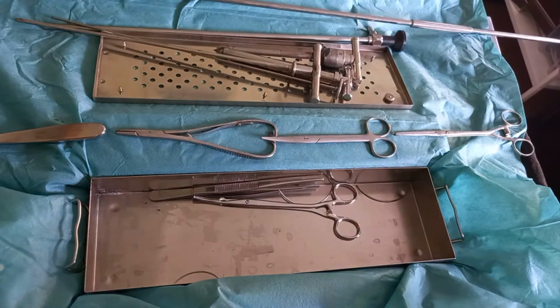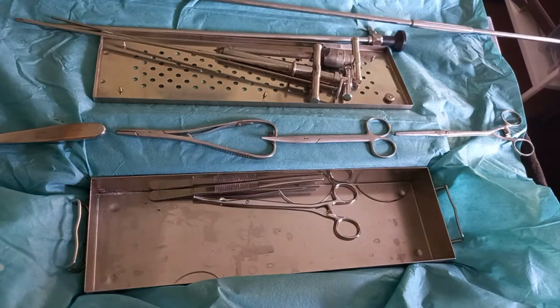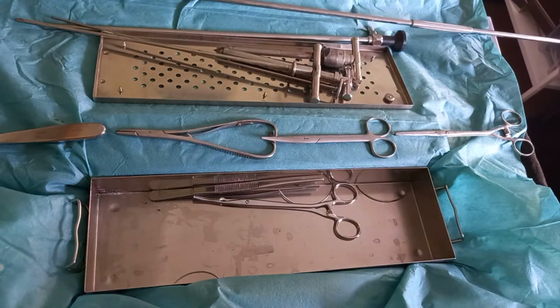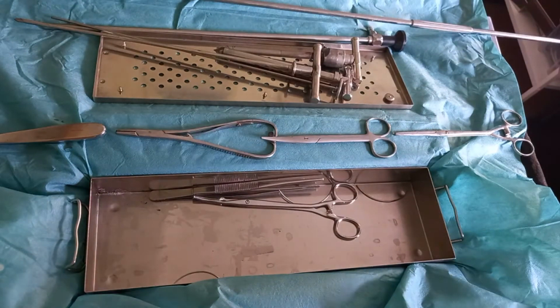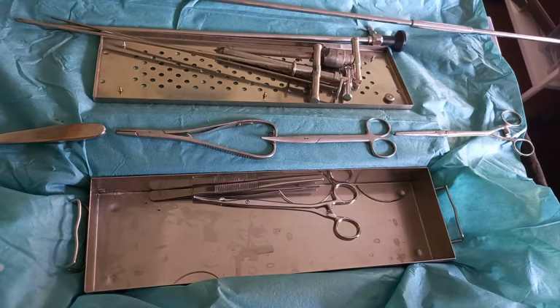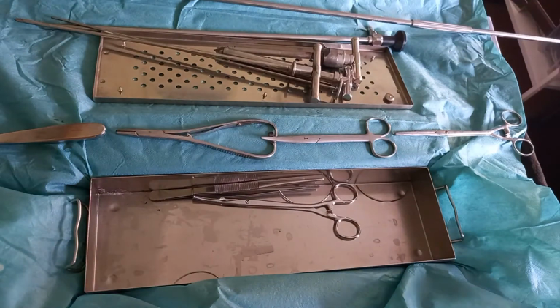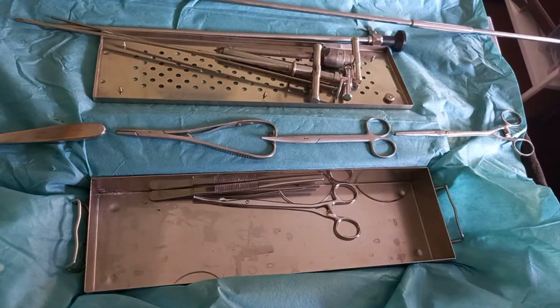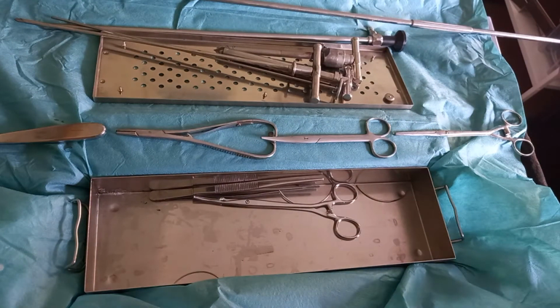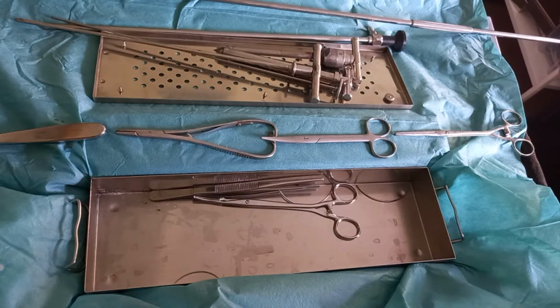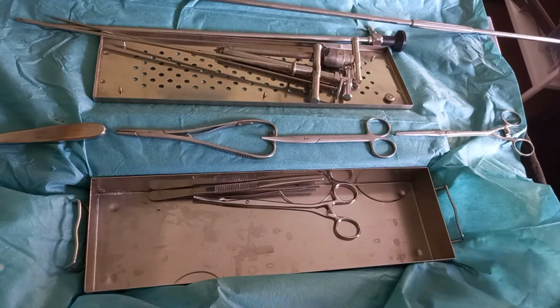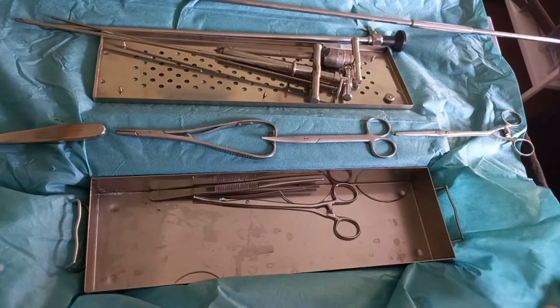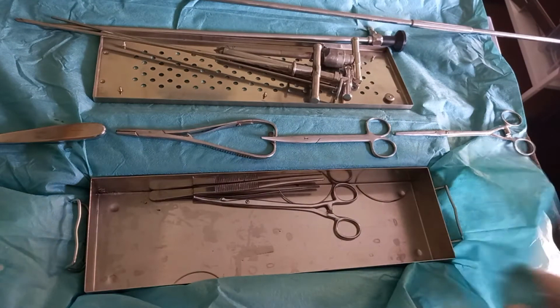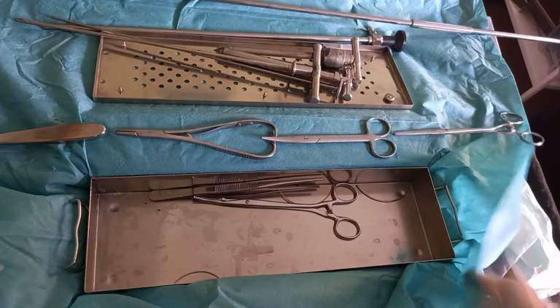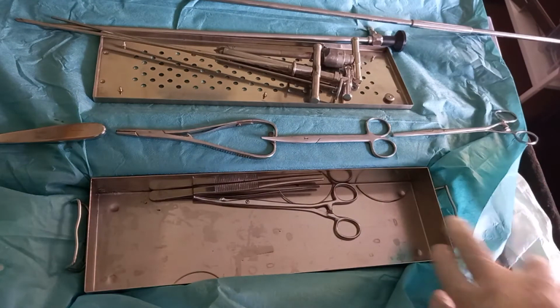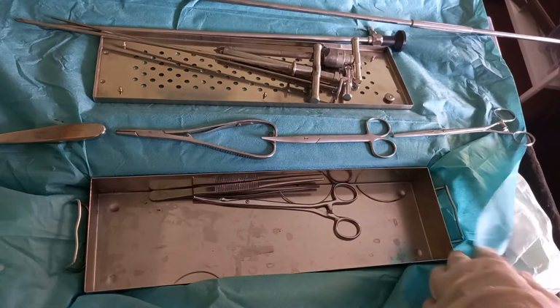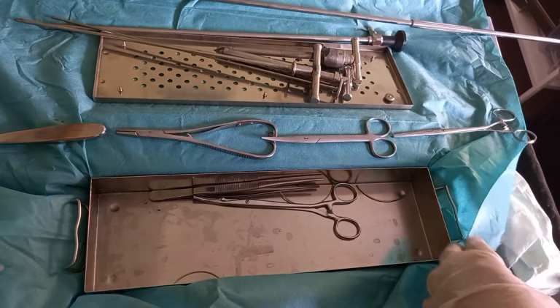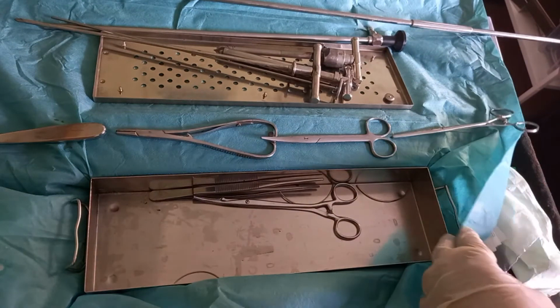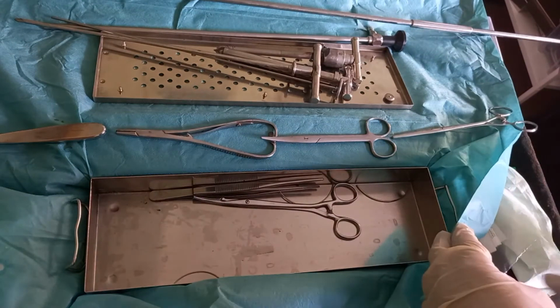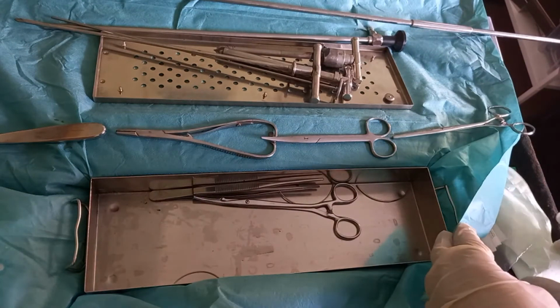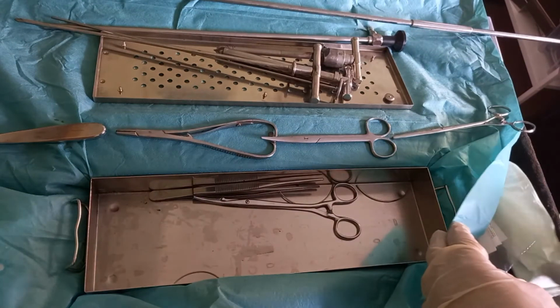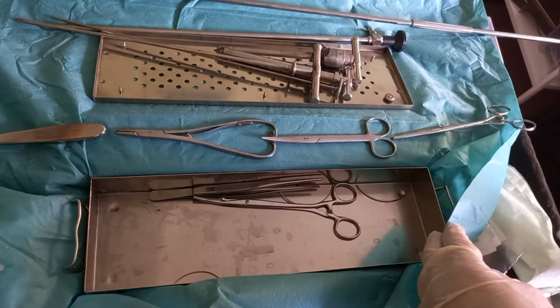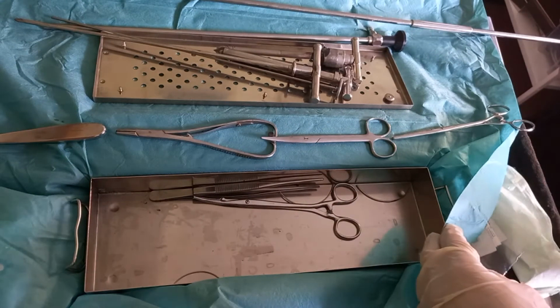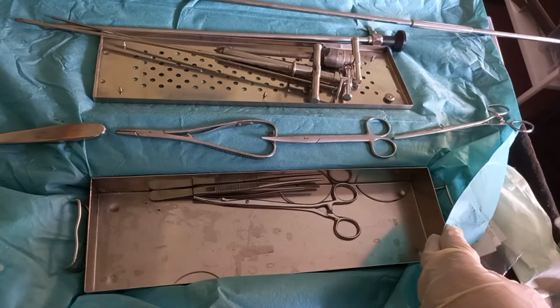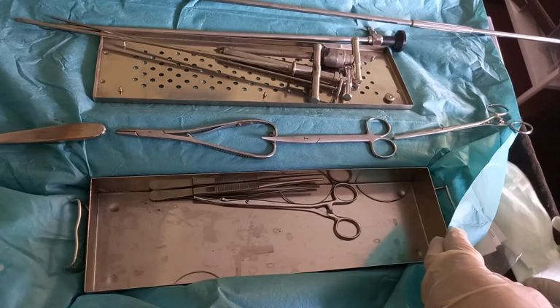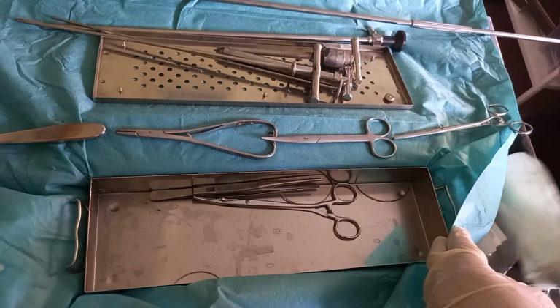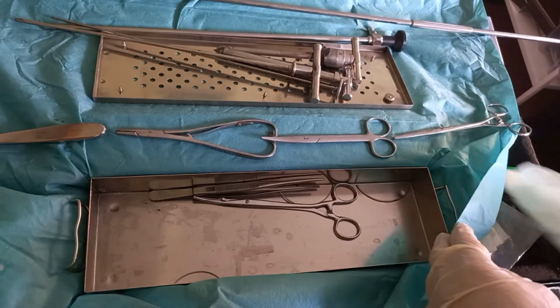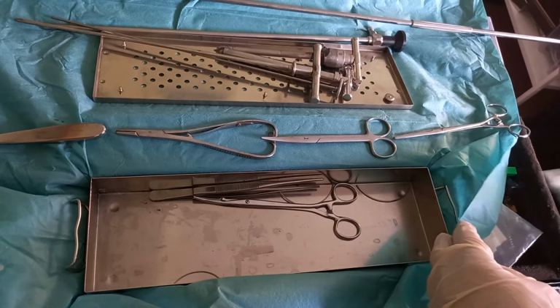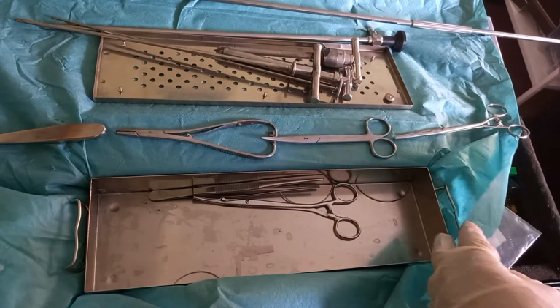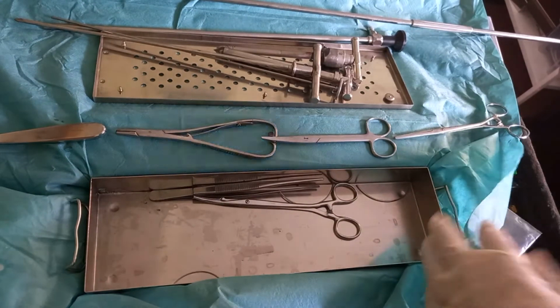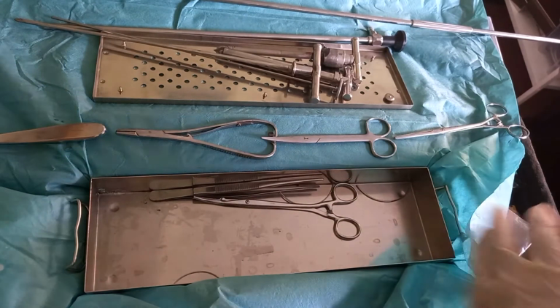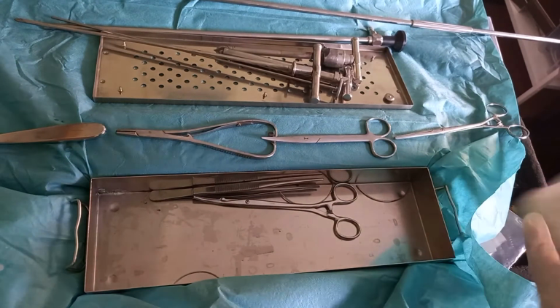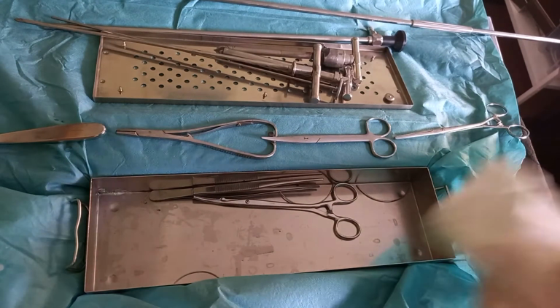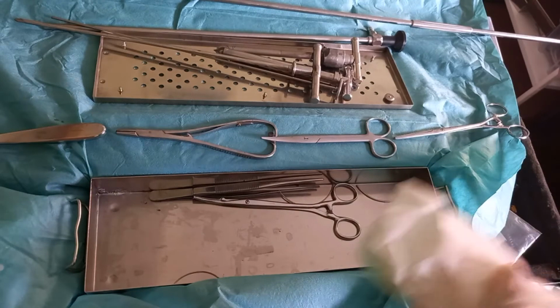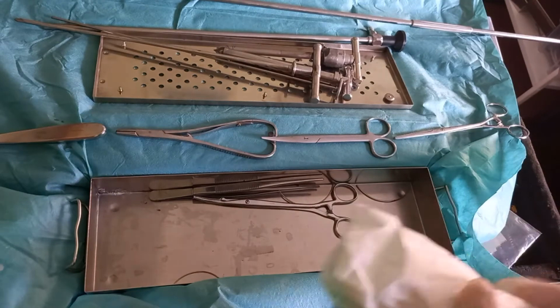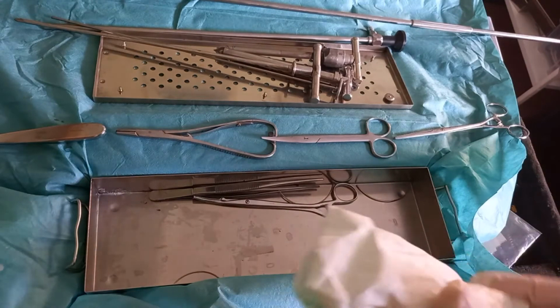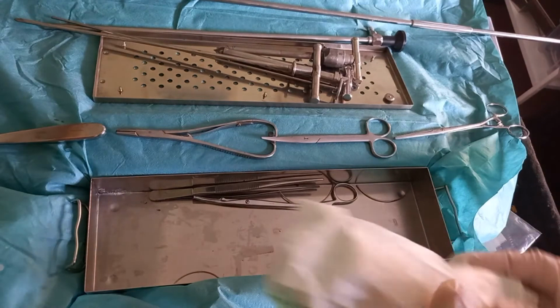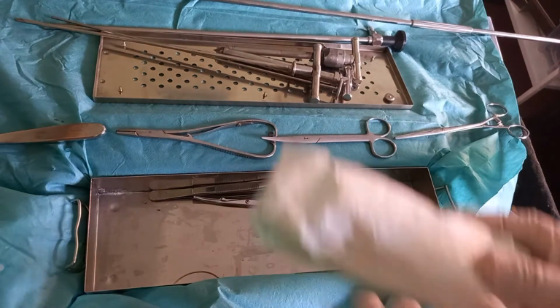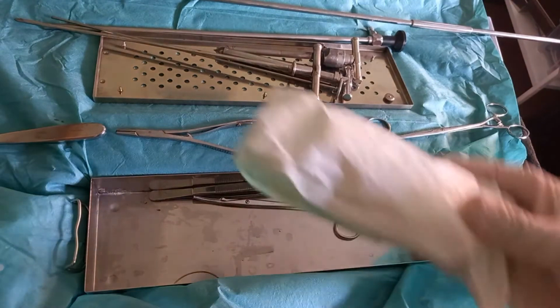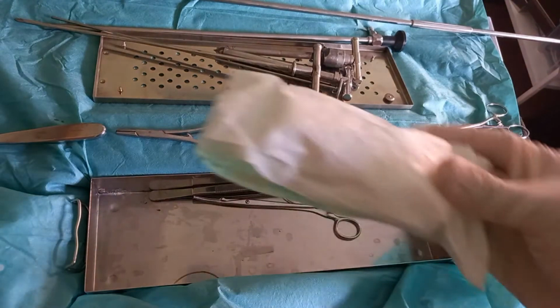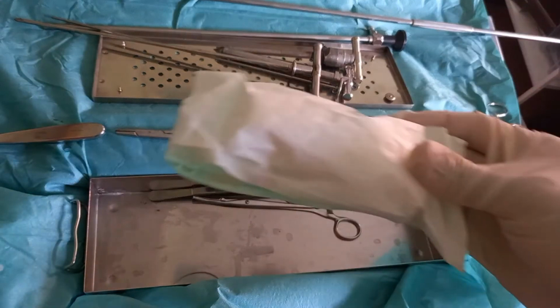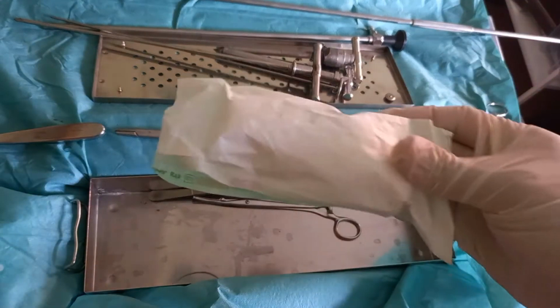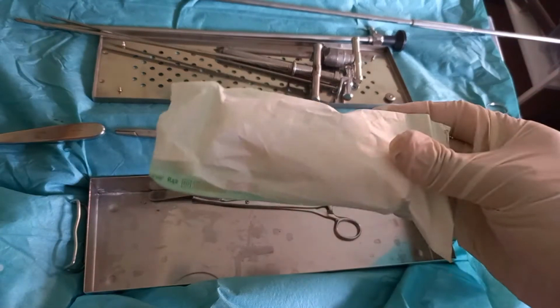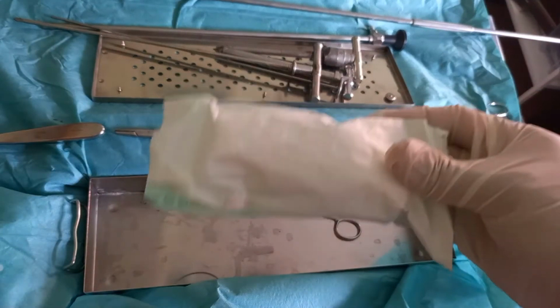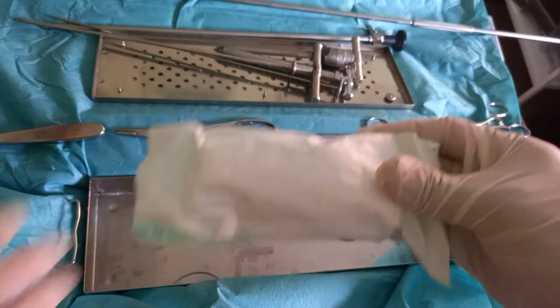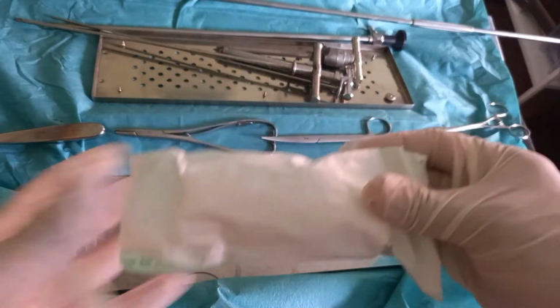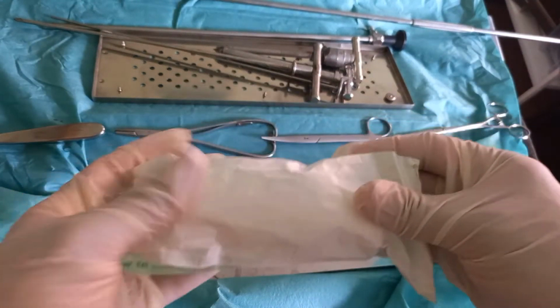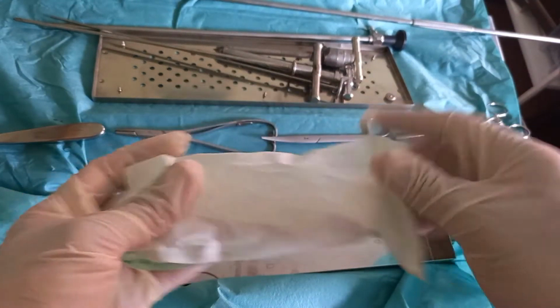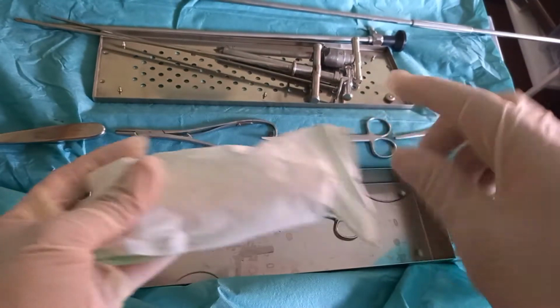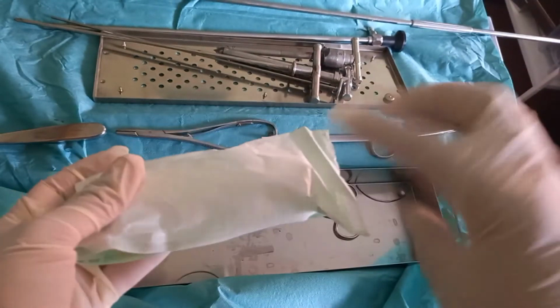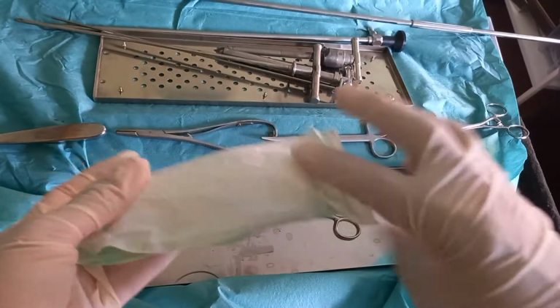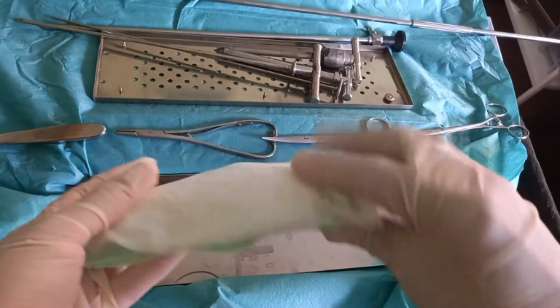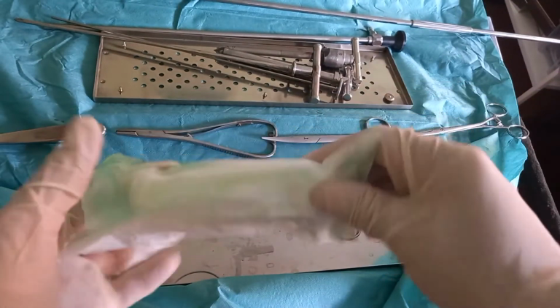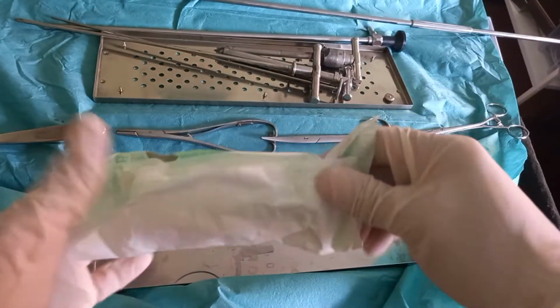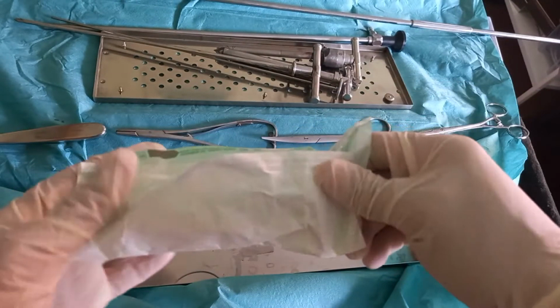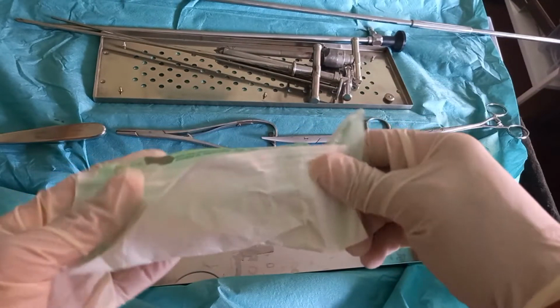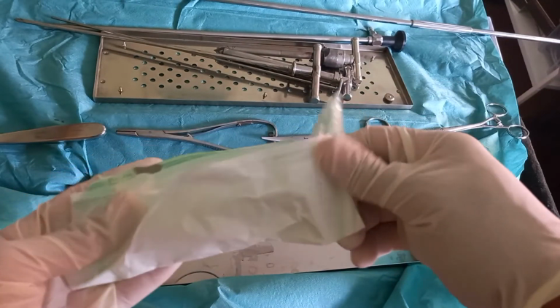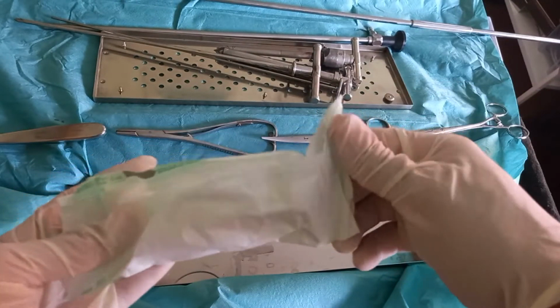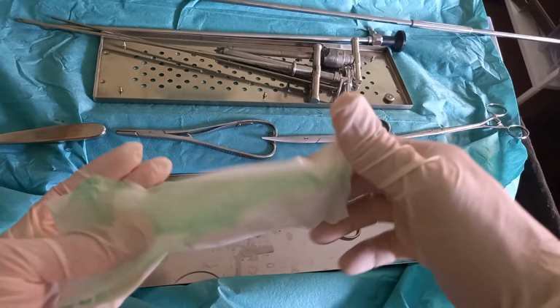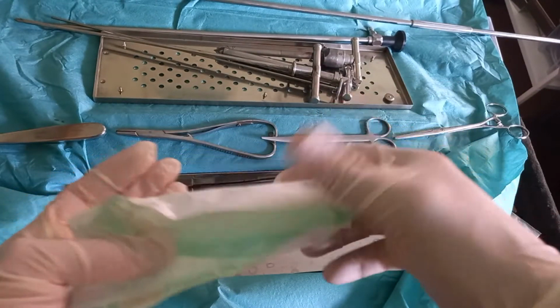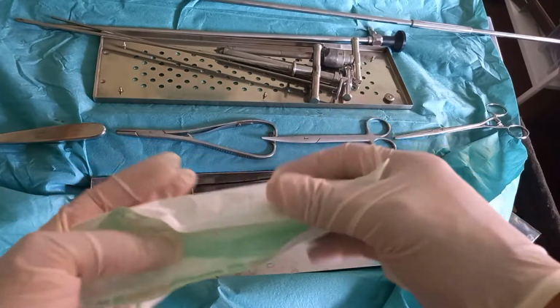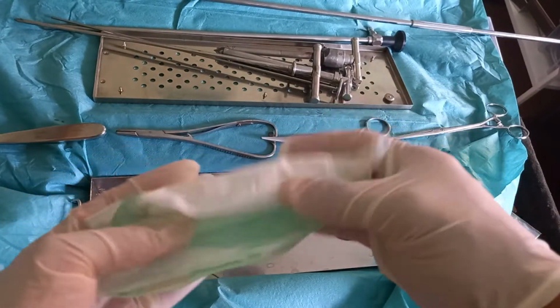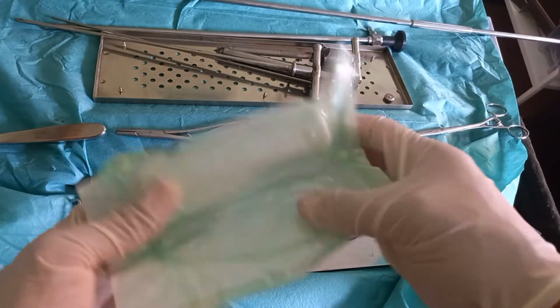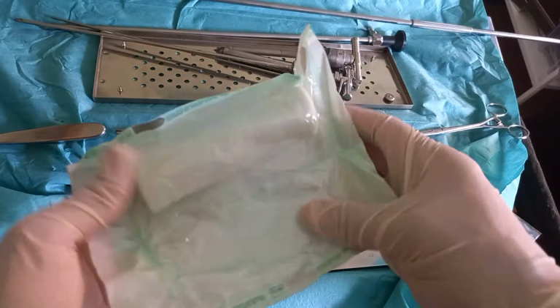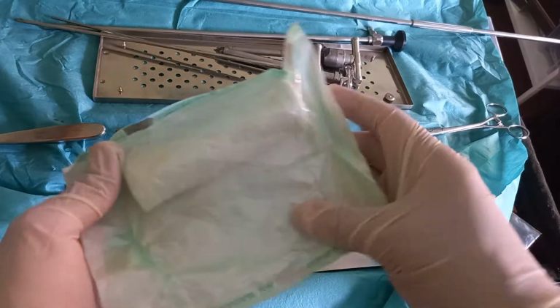A gauze bandage roll will be used as the toggle for the purpose of fixation of the abomasum from the outside.